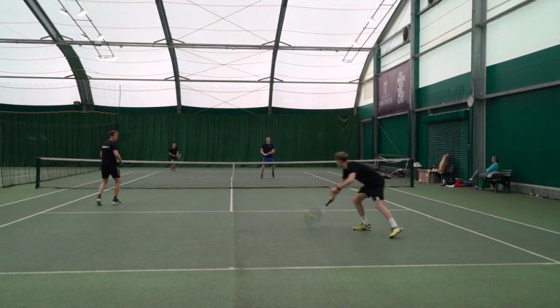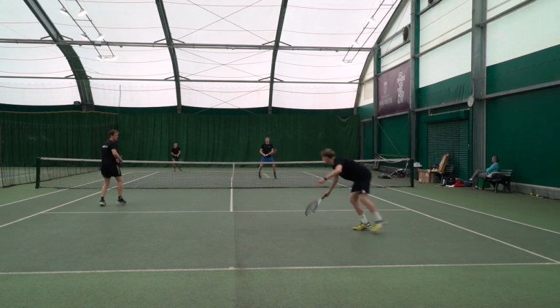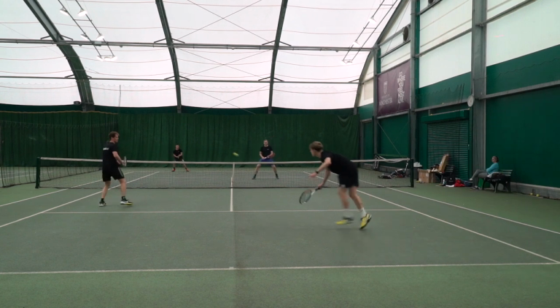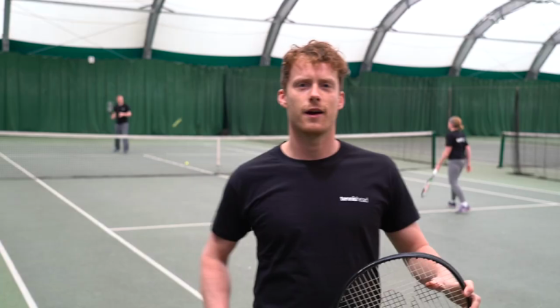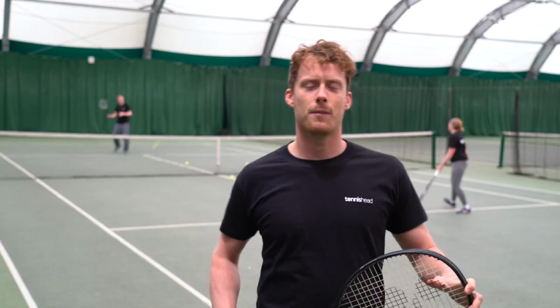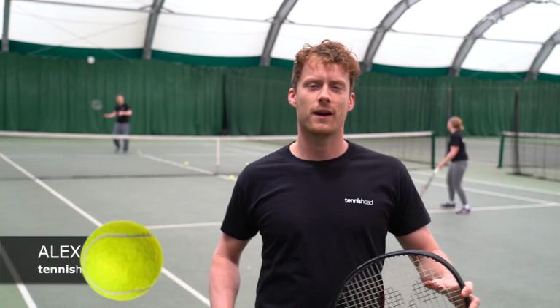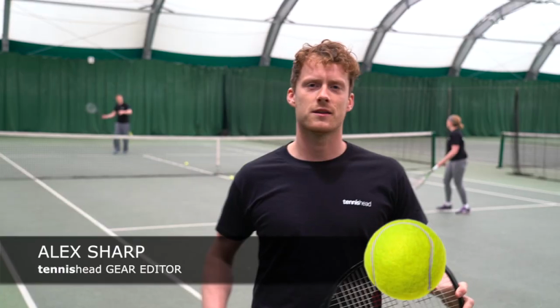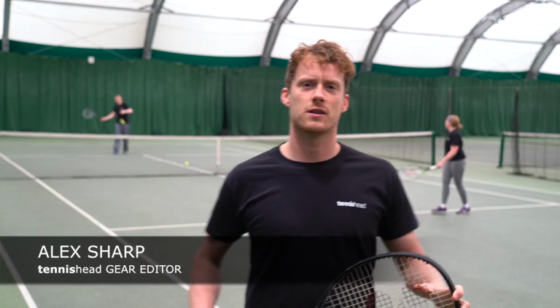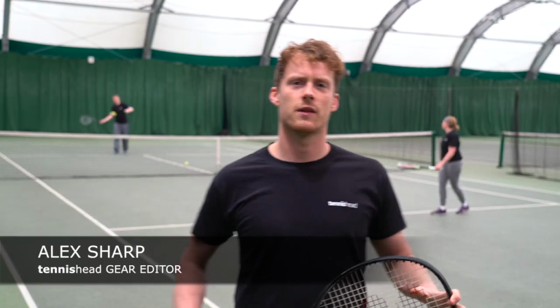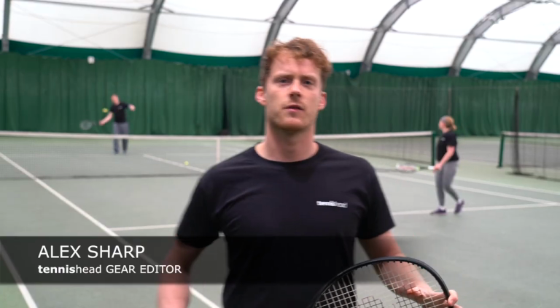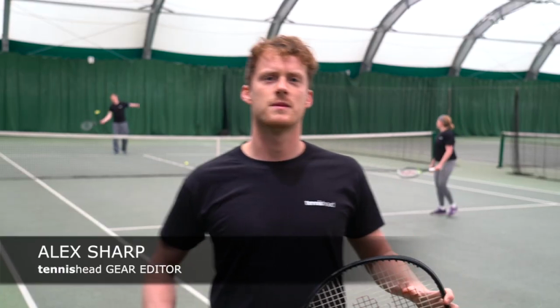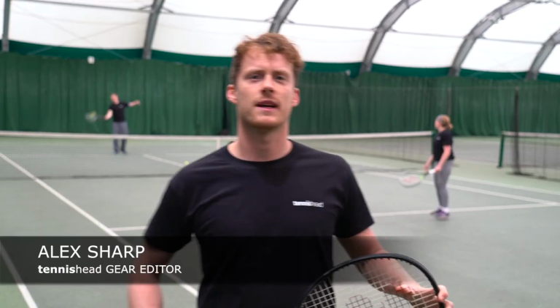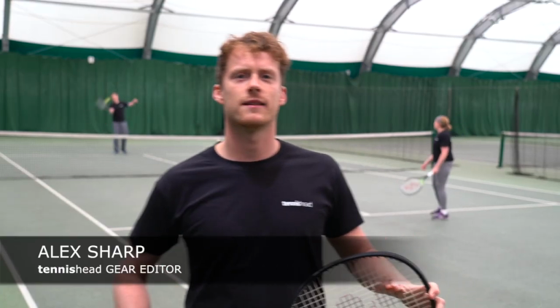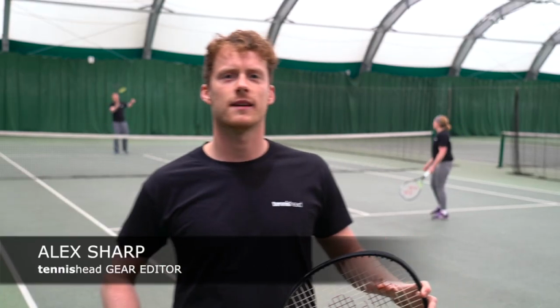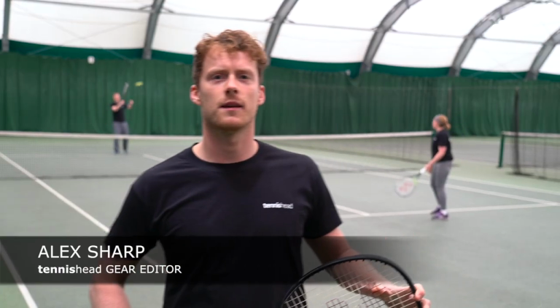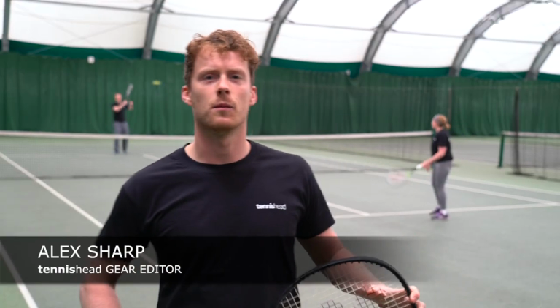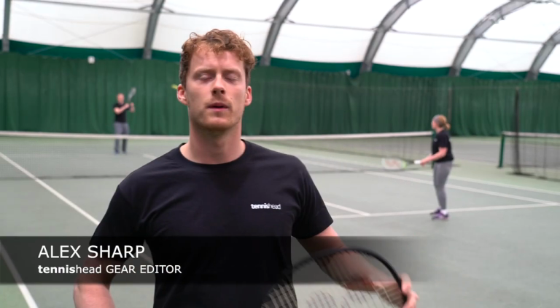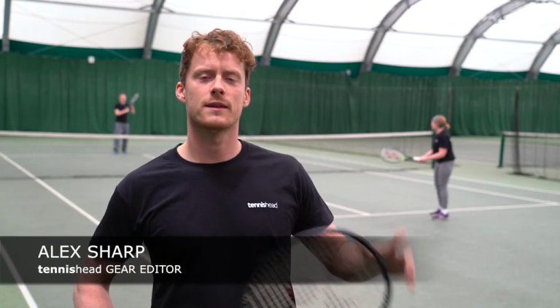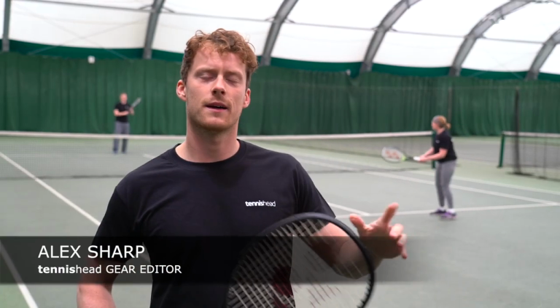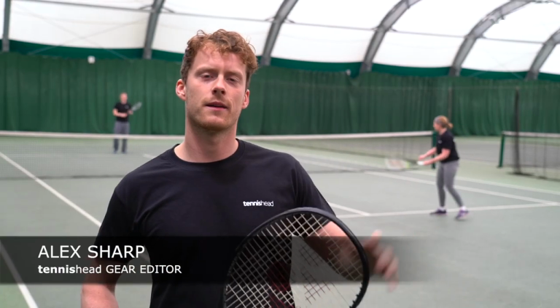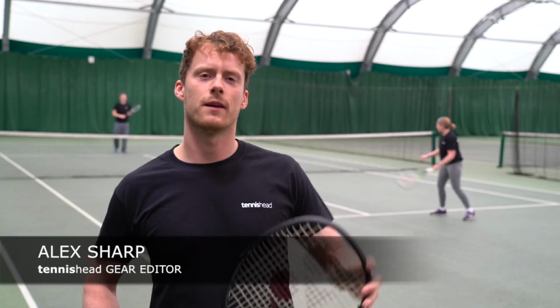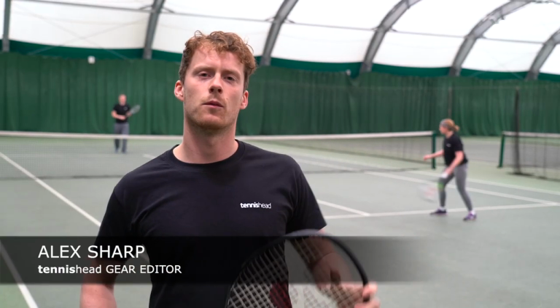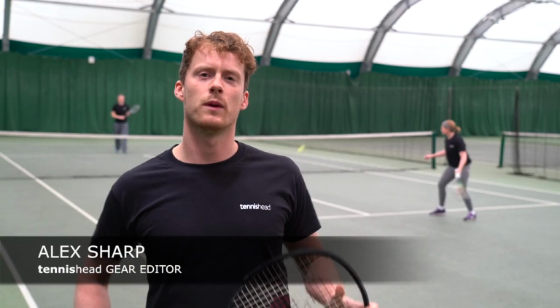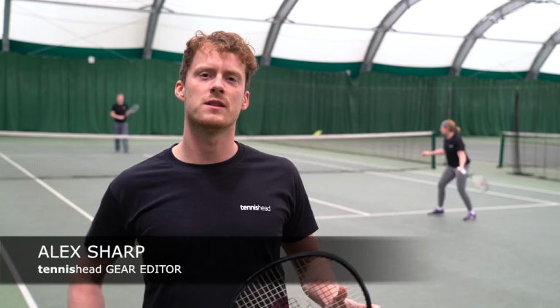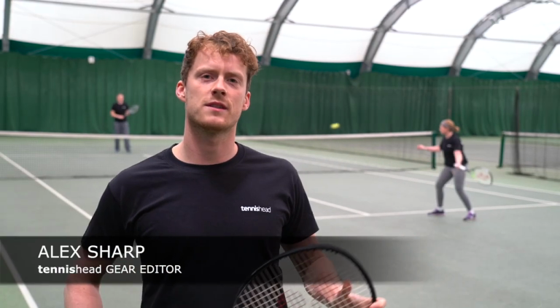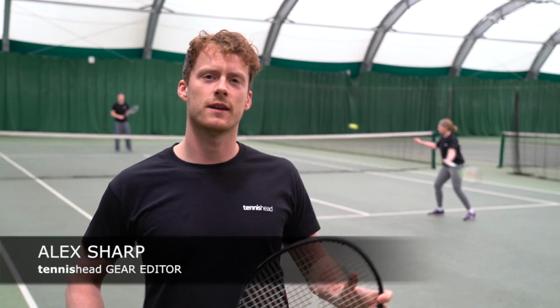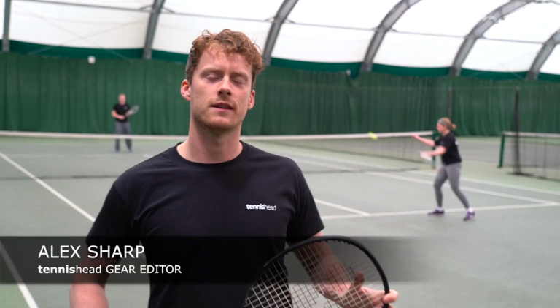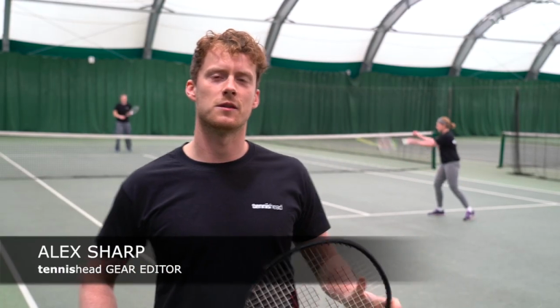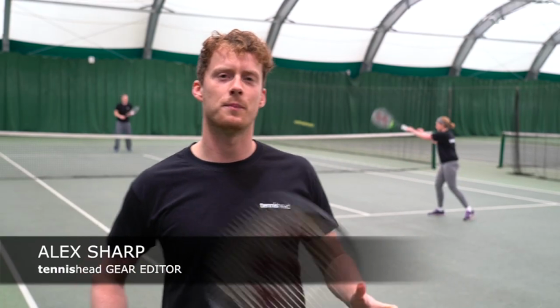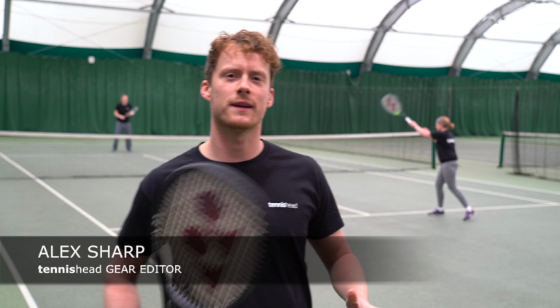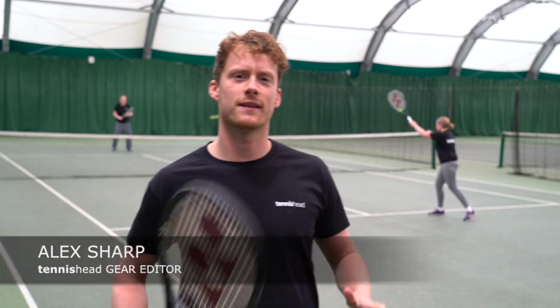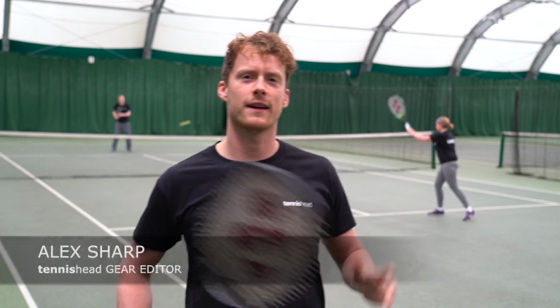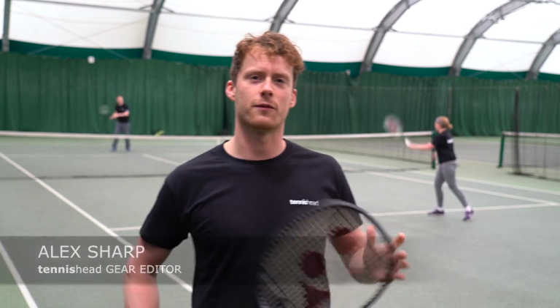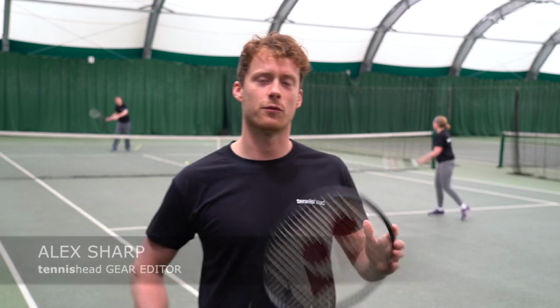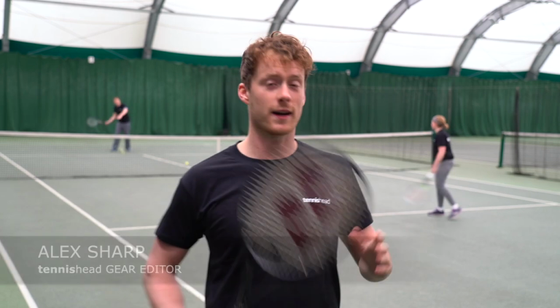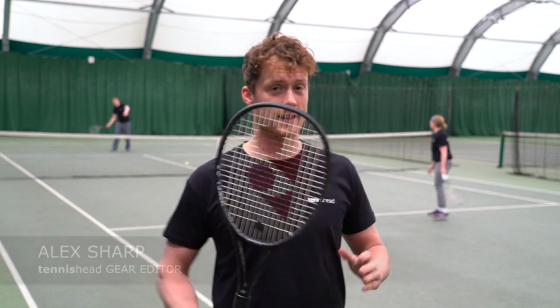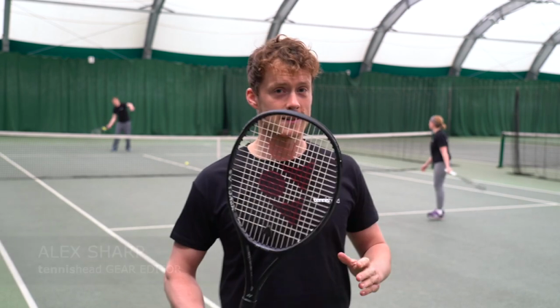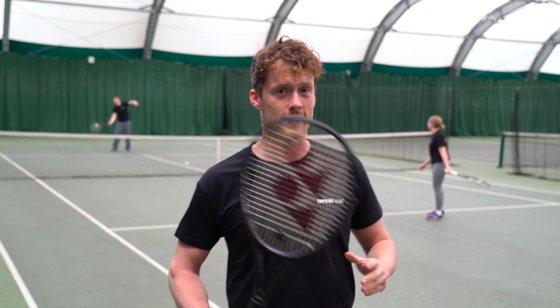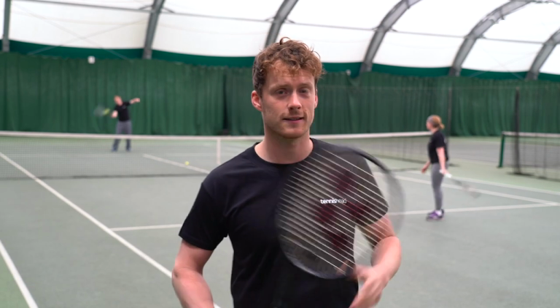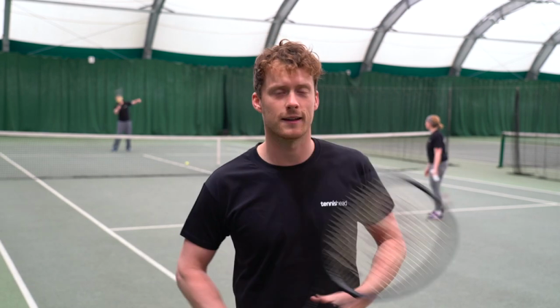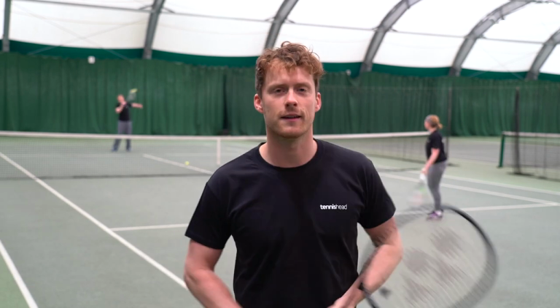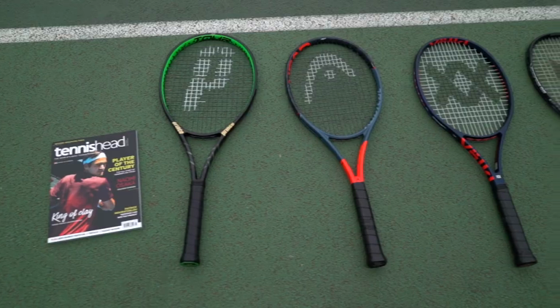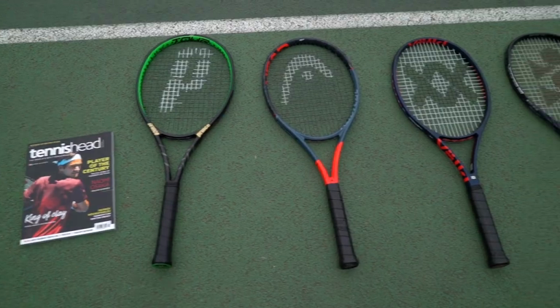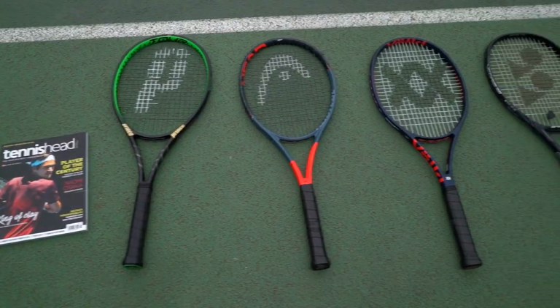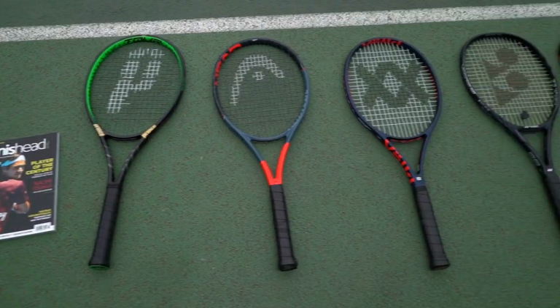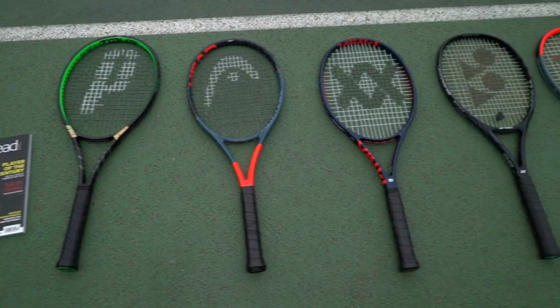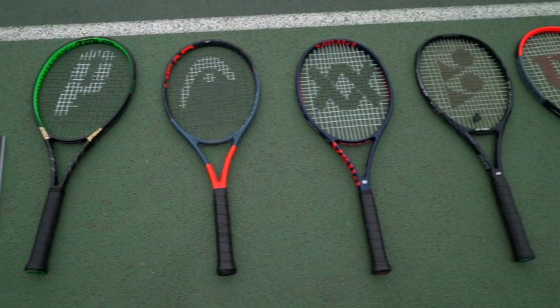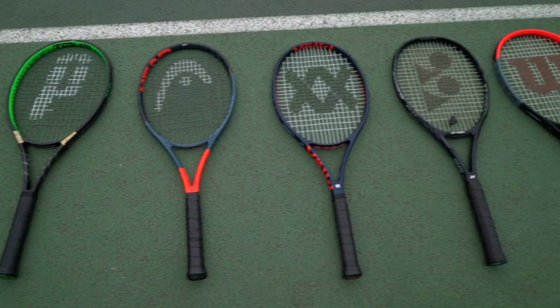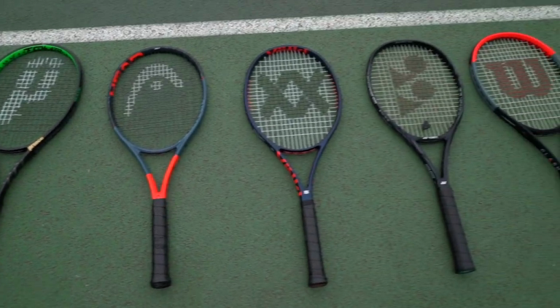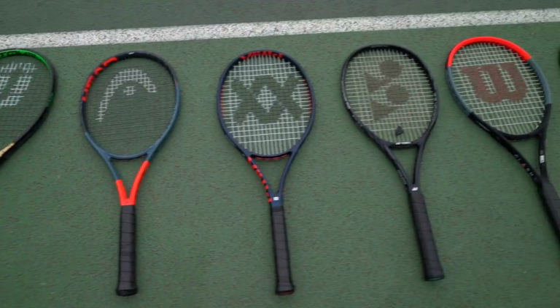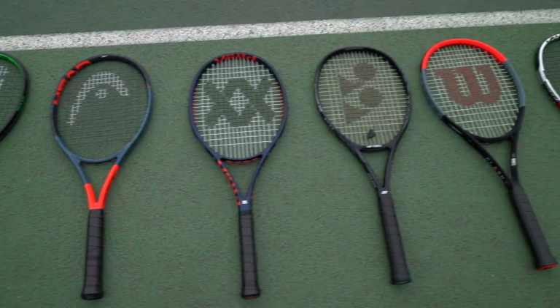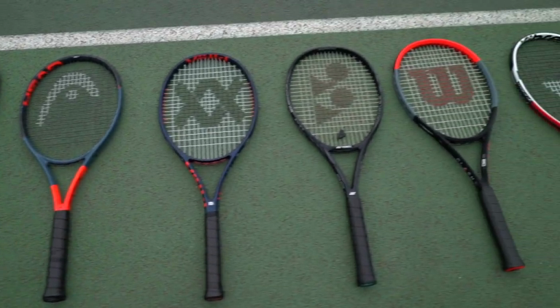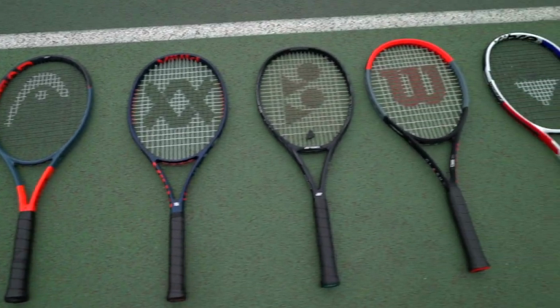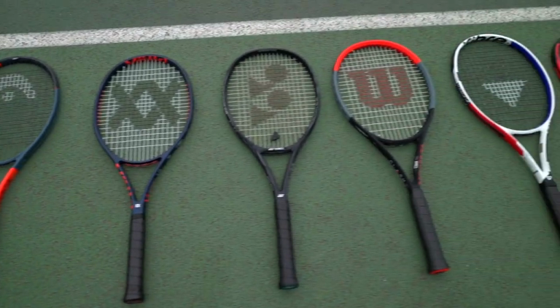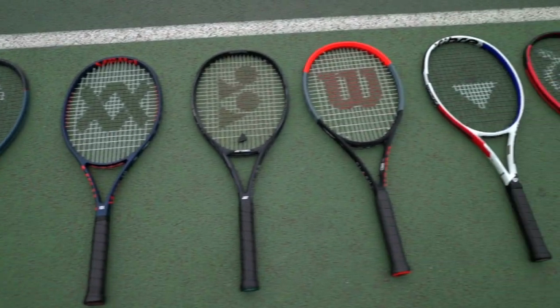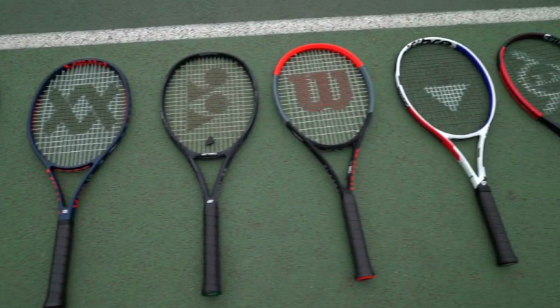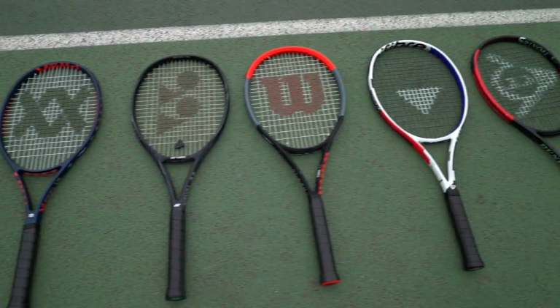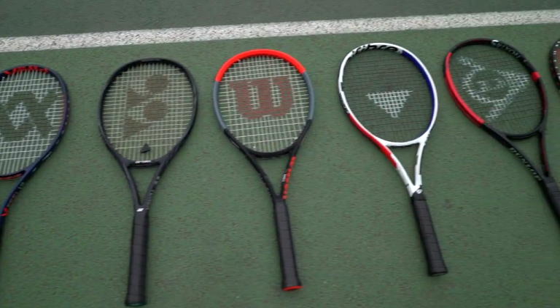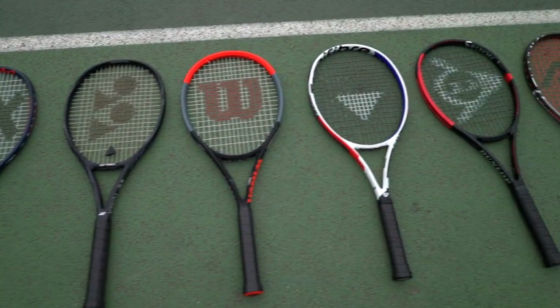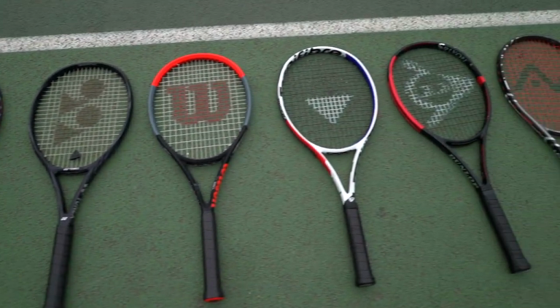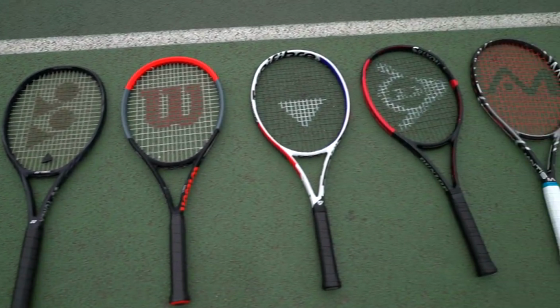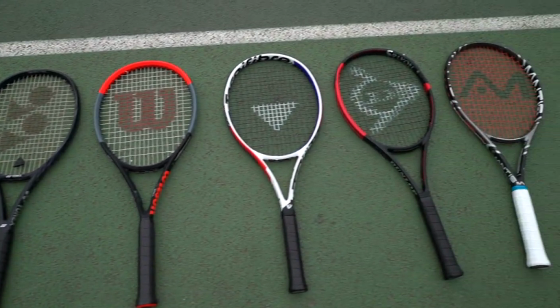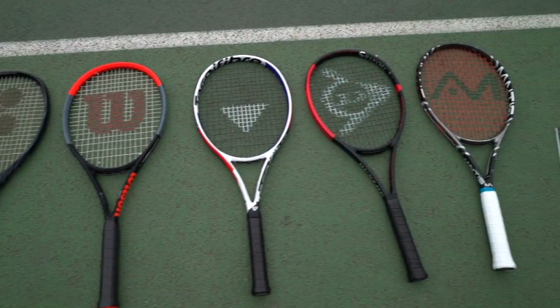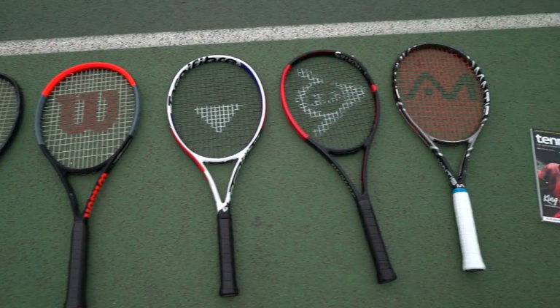Hi, I'm Alex Shah from Tennishead and we're down here in Winchester. It's a big day of racket testing — we'll be trying out eight of the best advanced rackets.